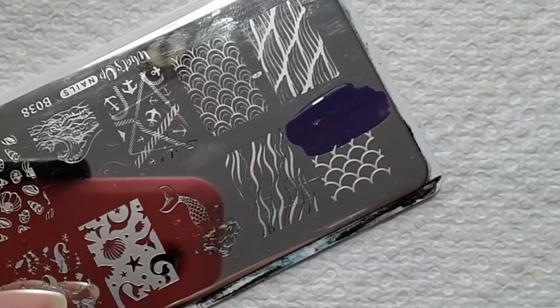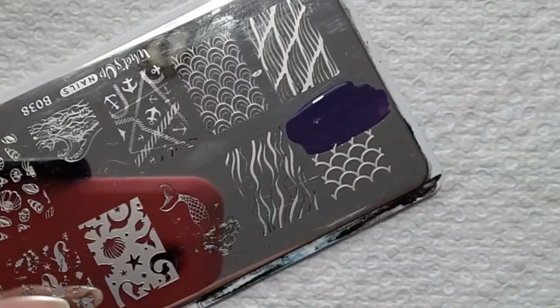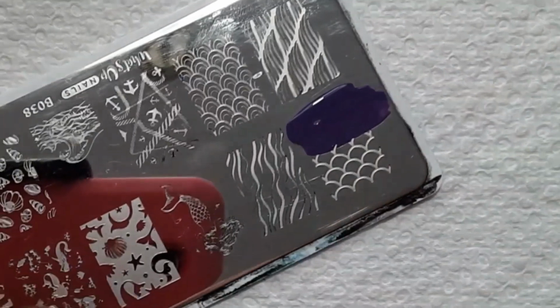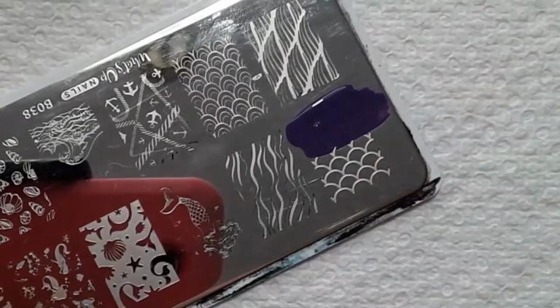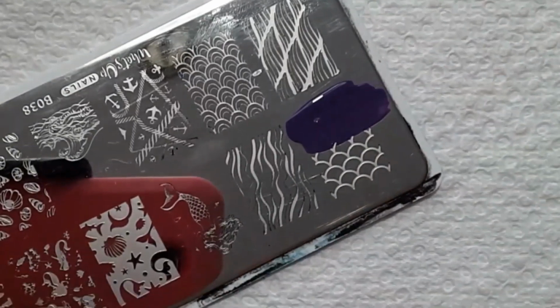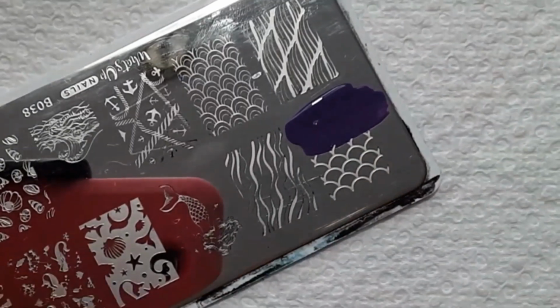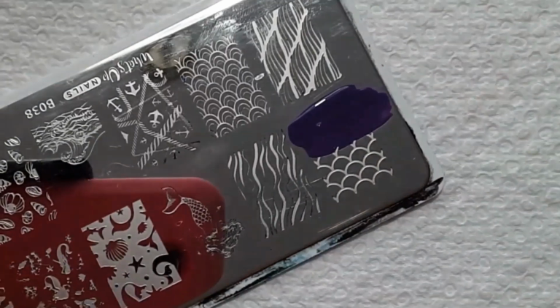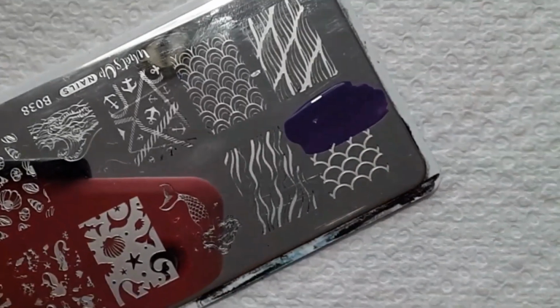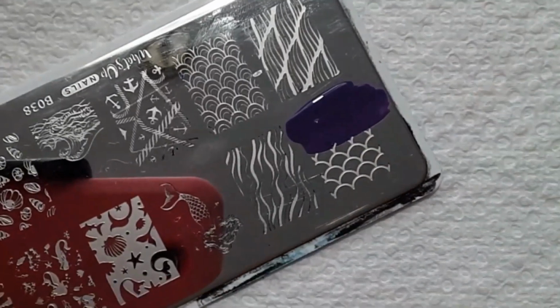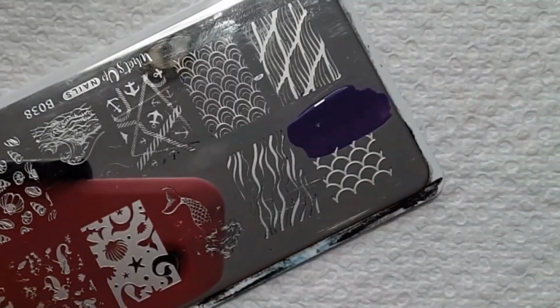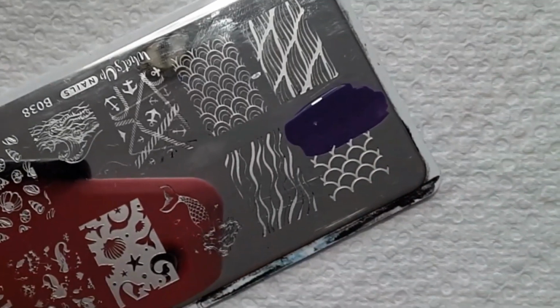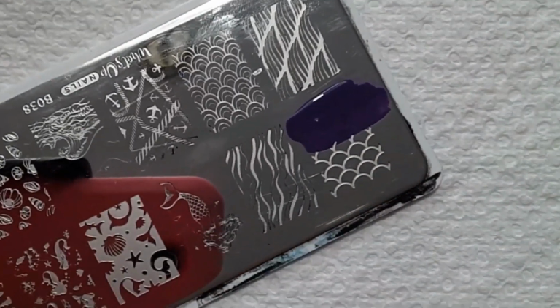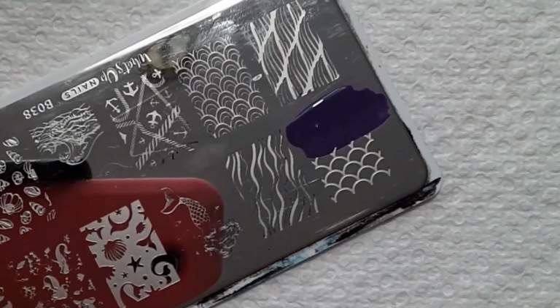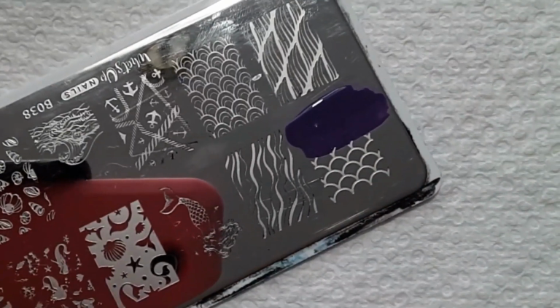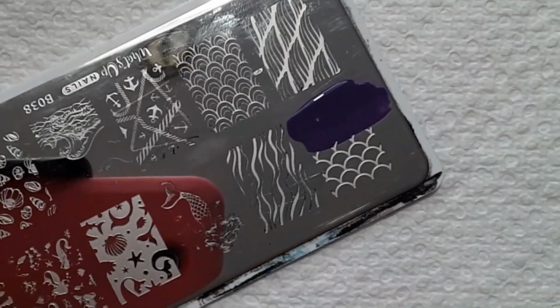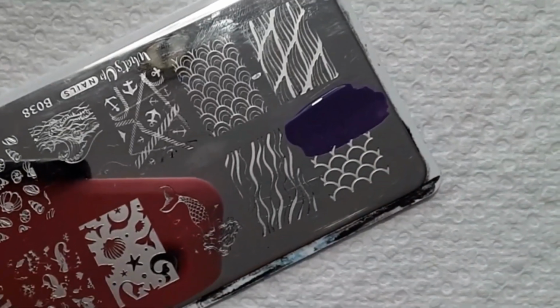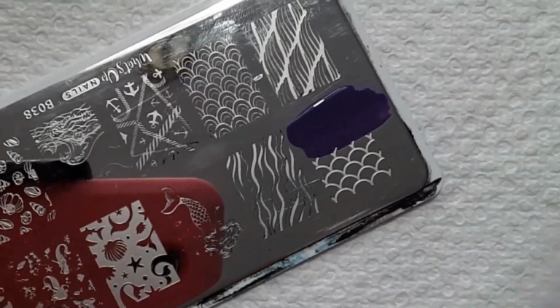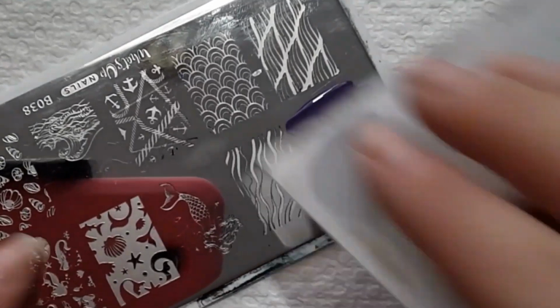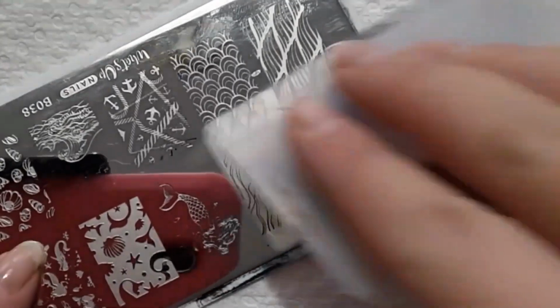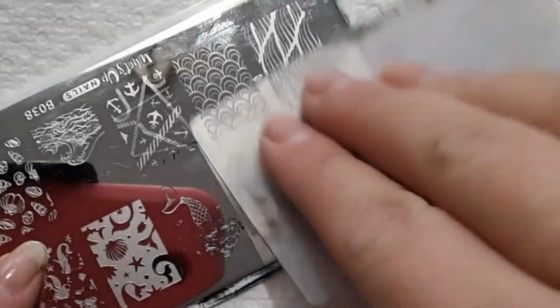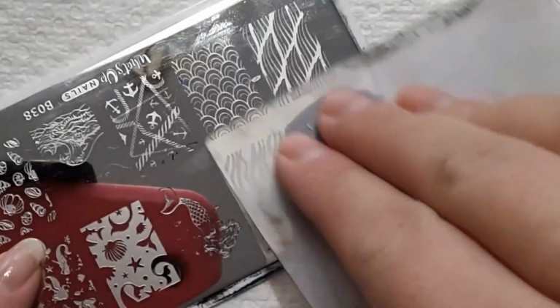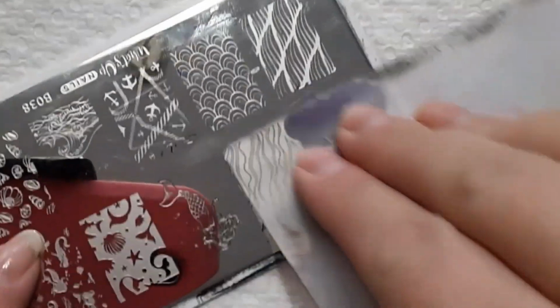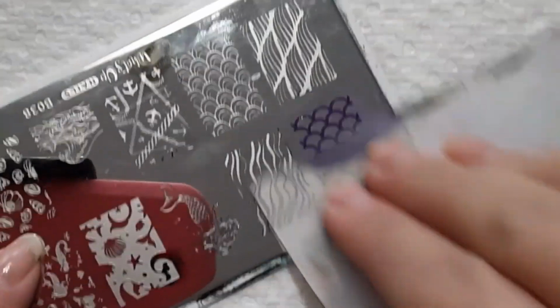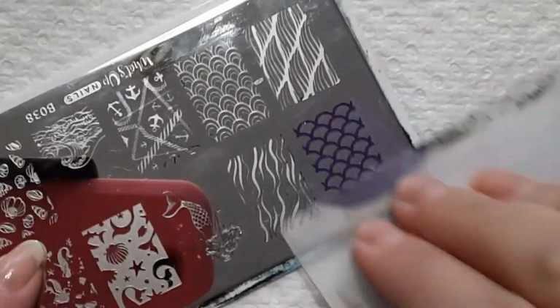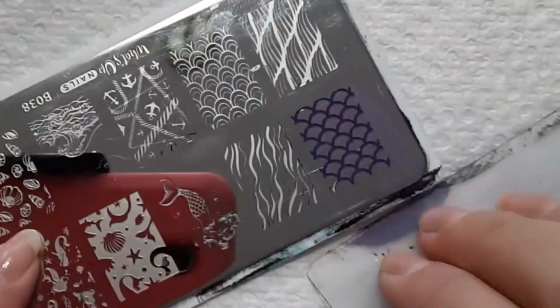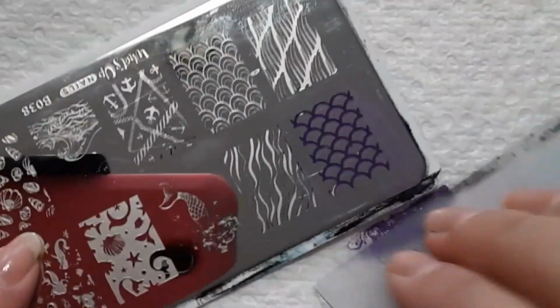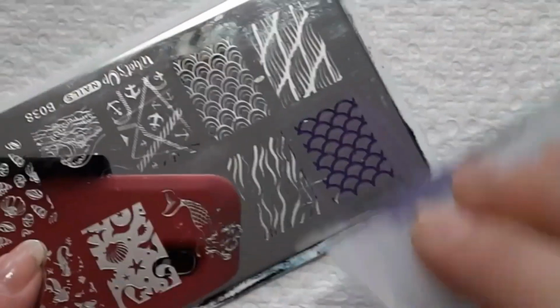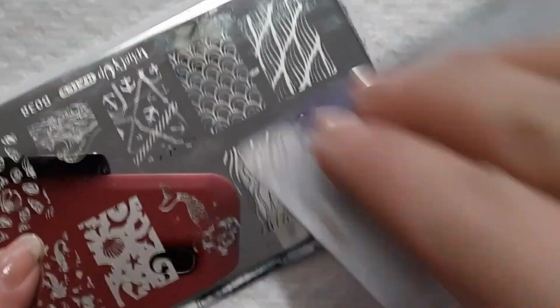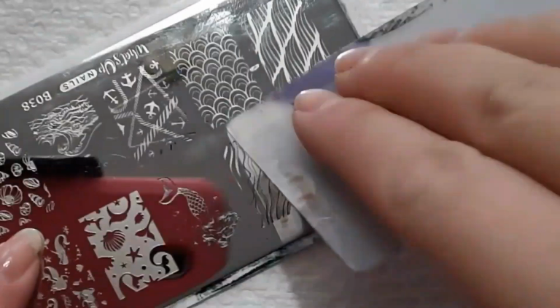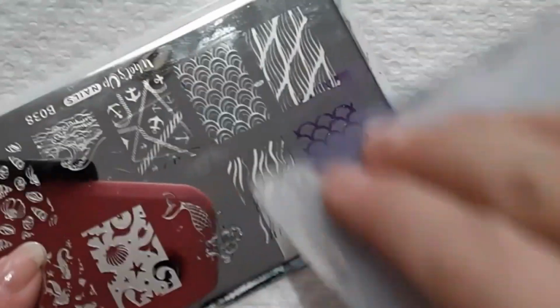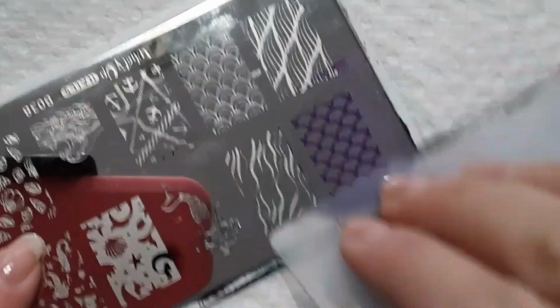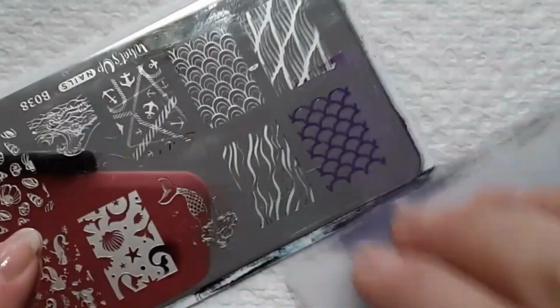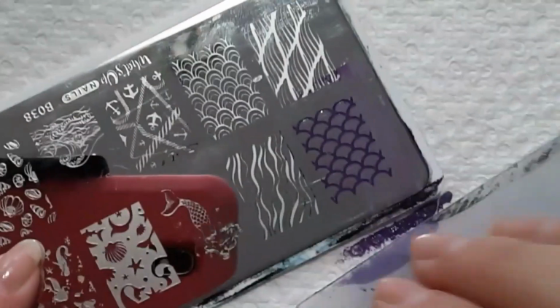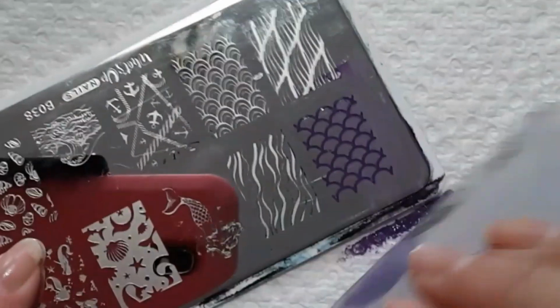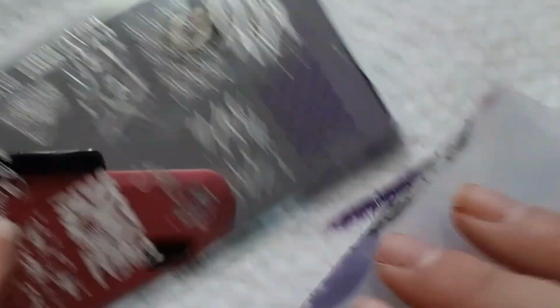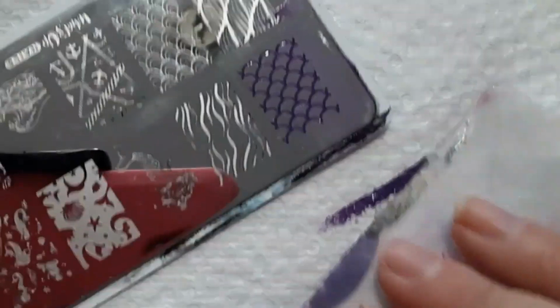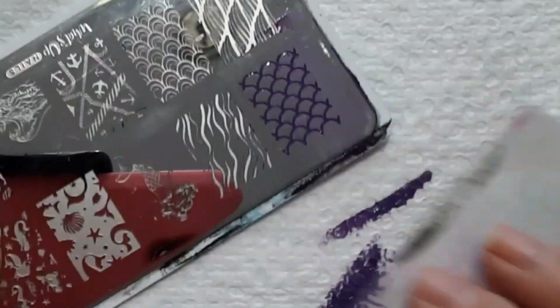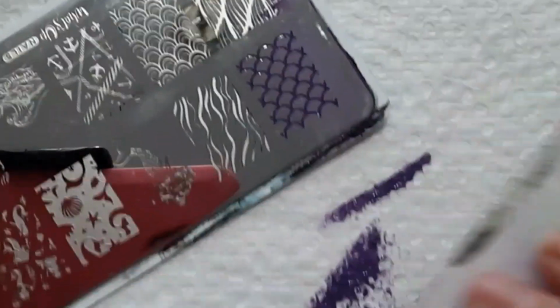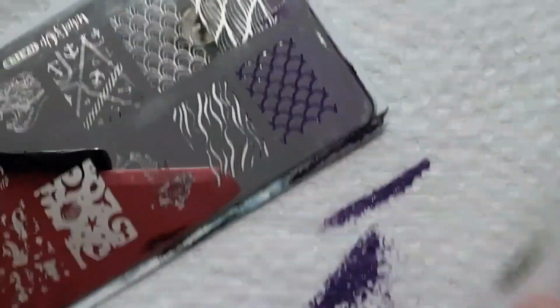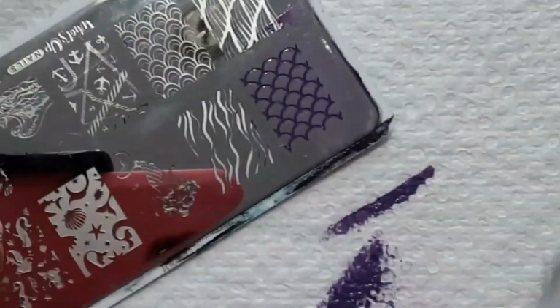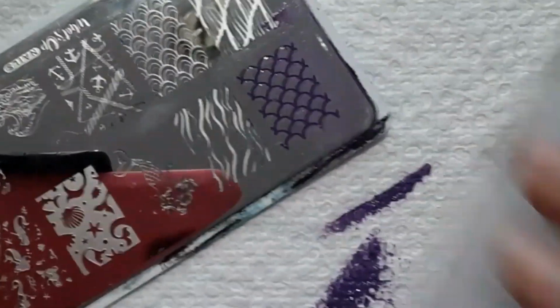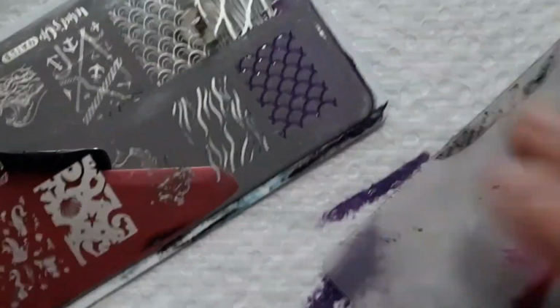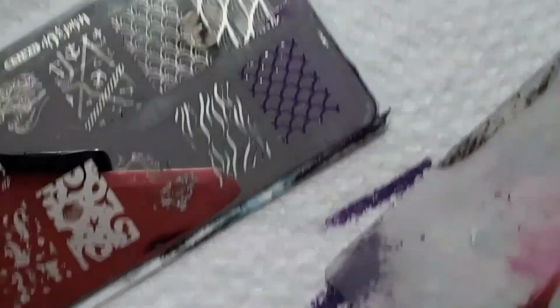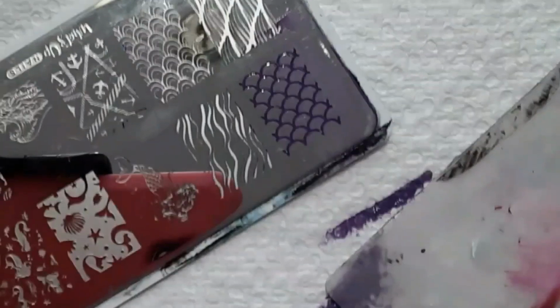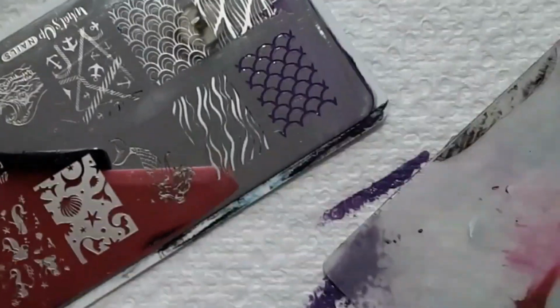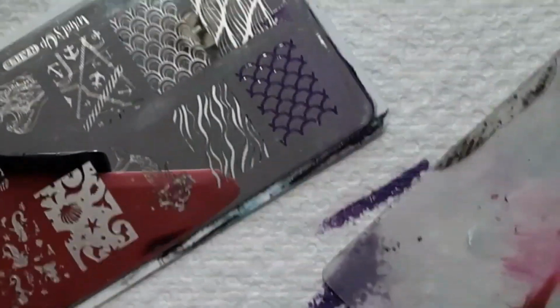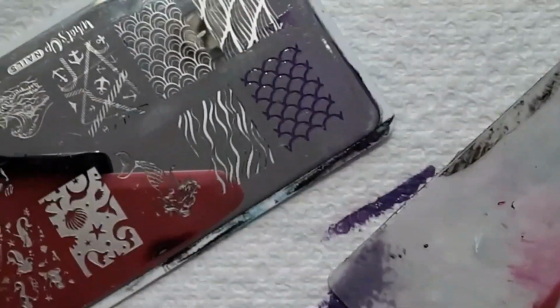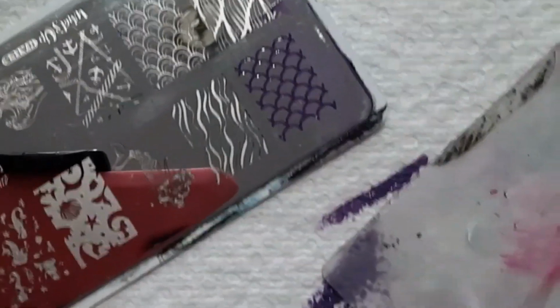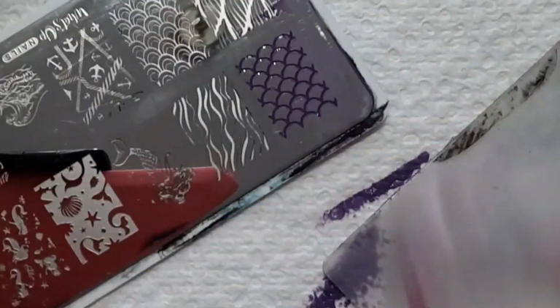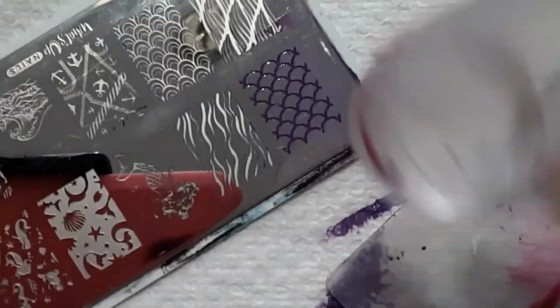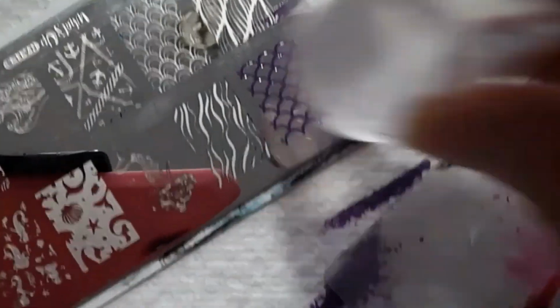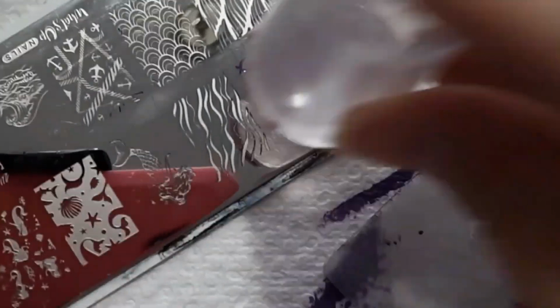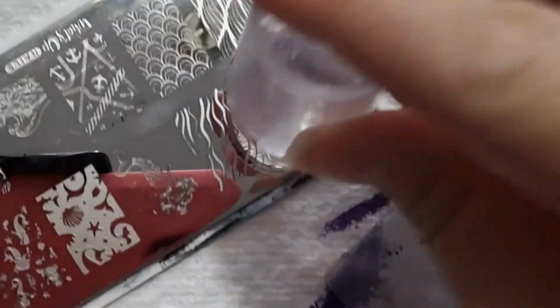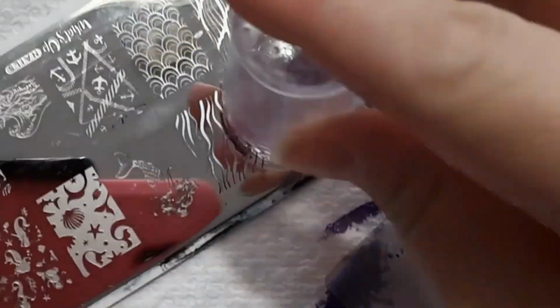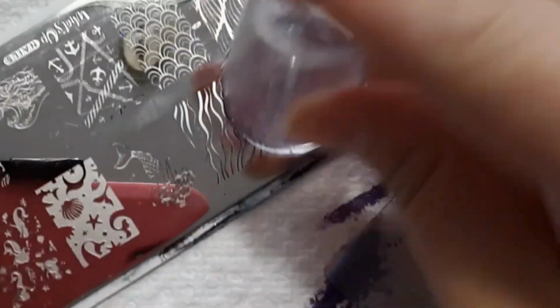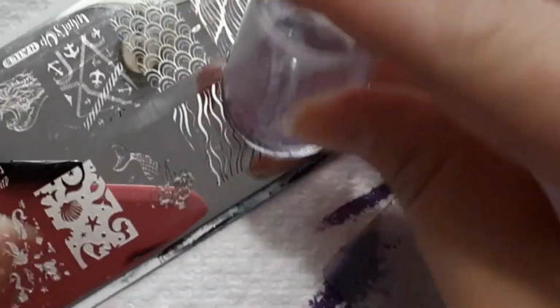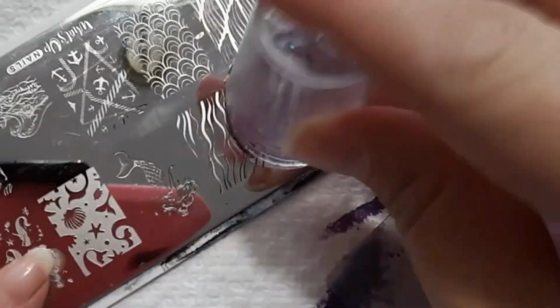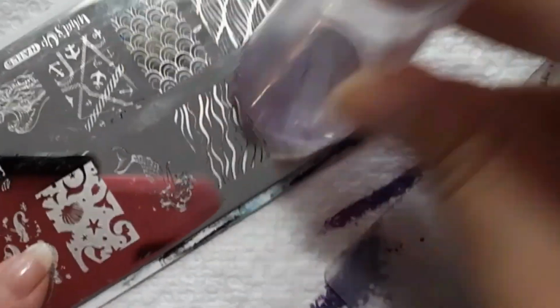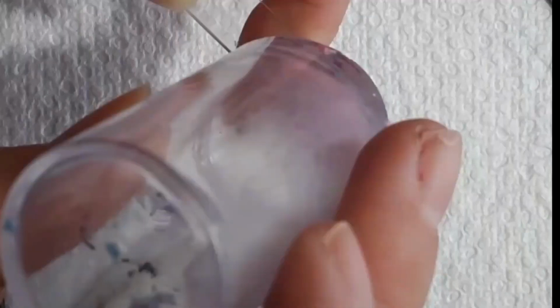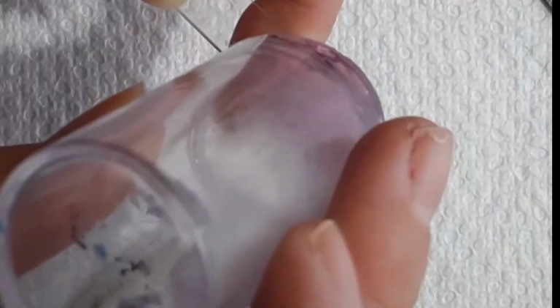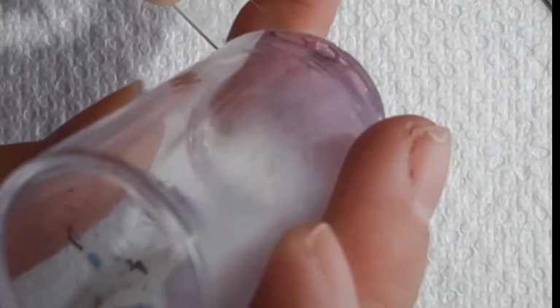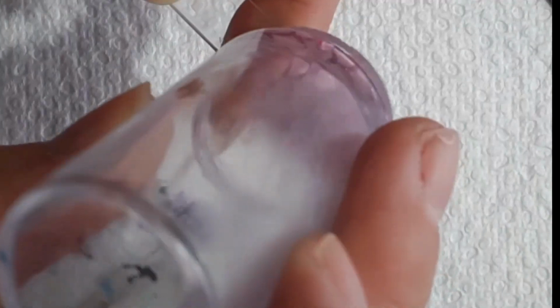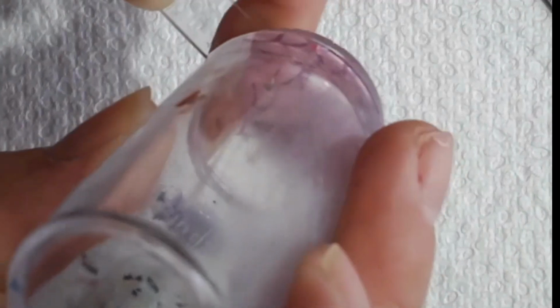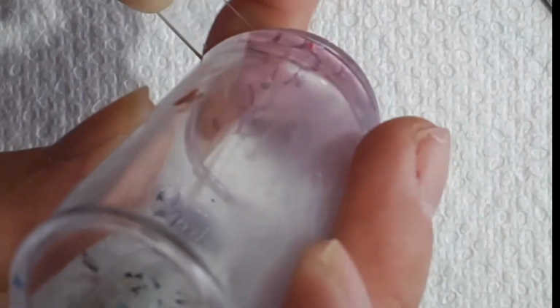Next, for Boo's monster costume that she wore, I'm just going to stamp a purple mermaid scale image onto a pink nail.